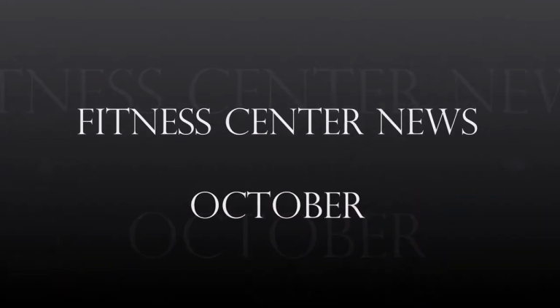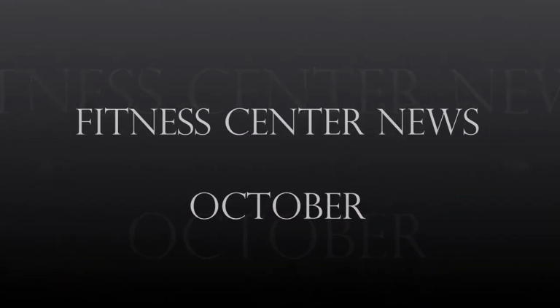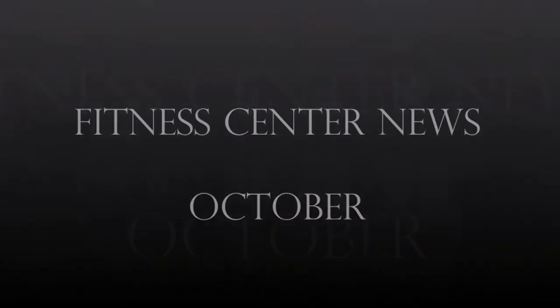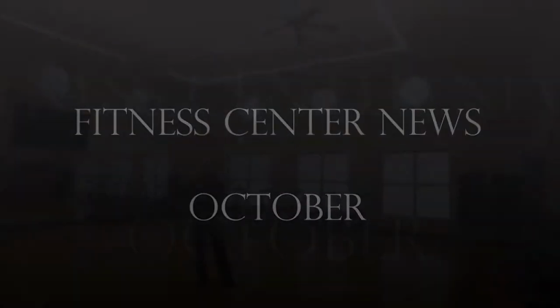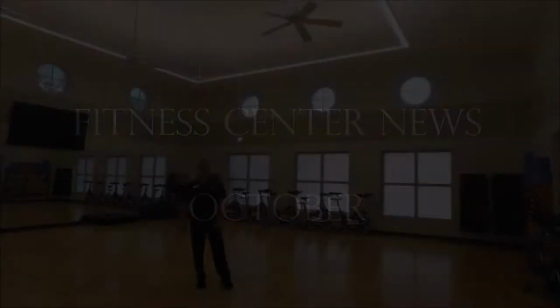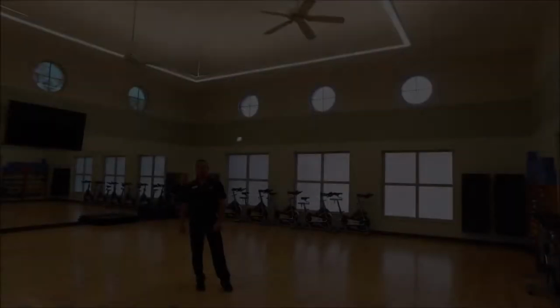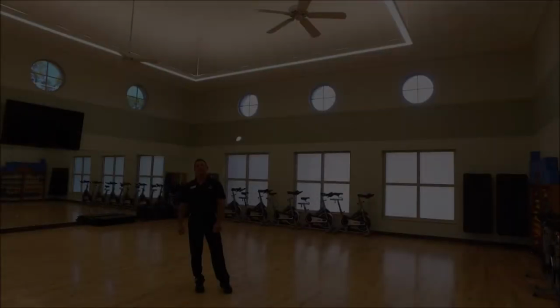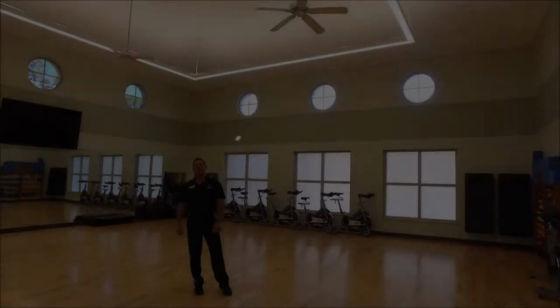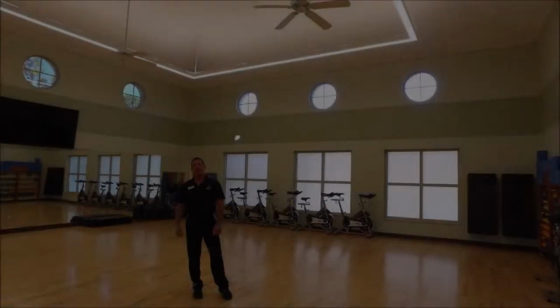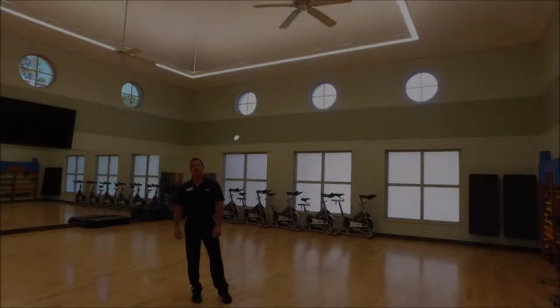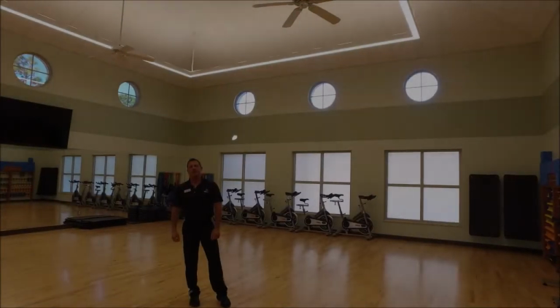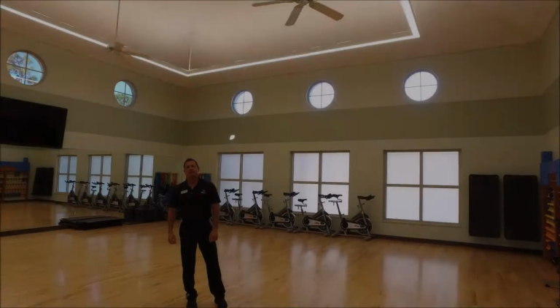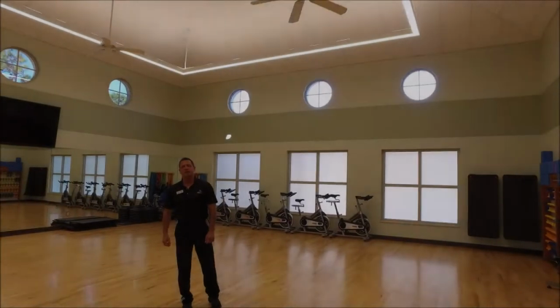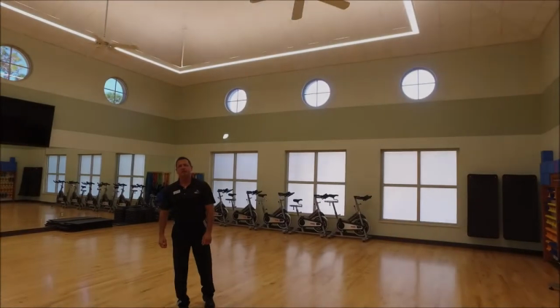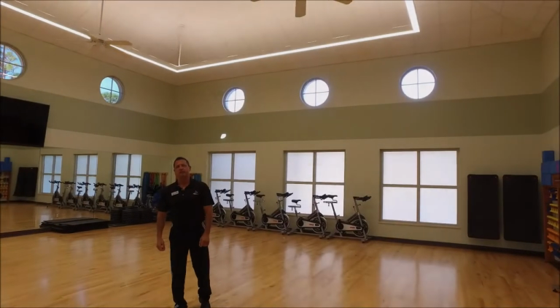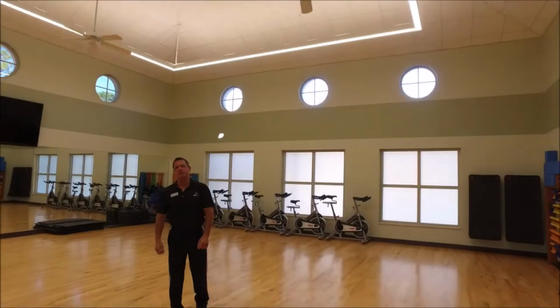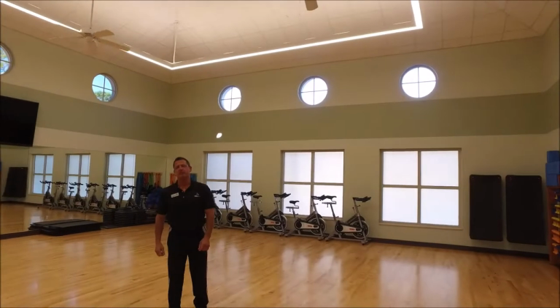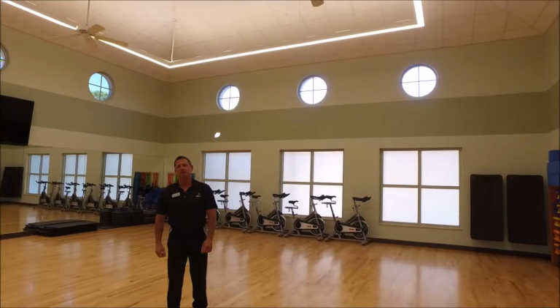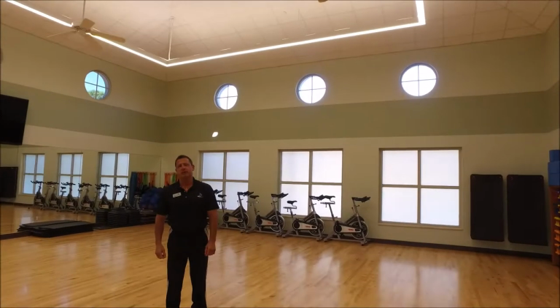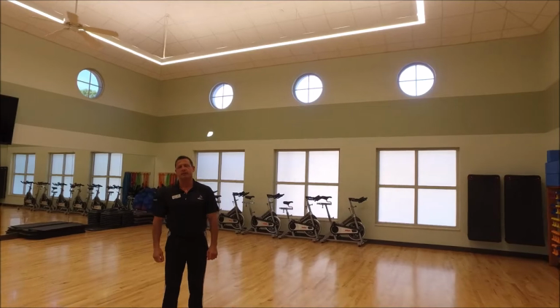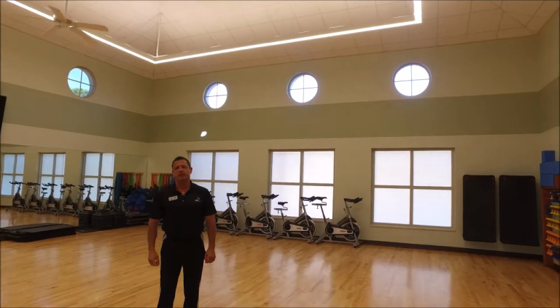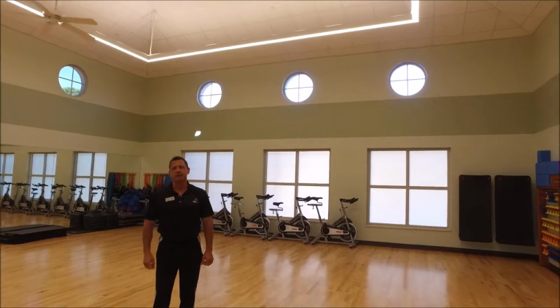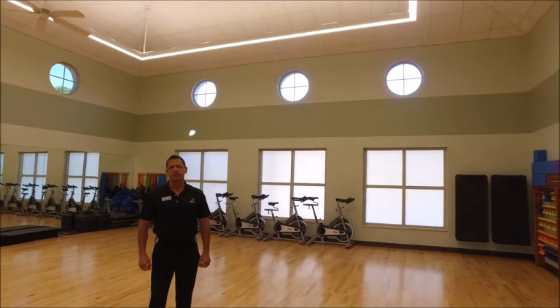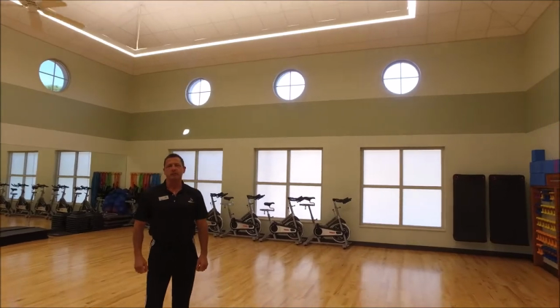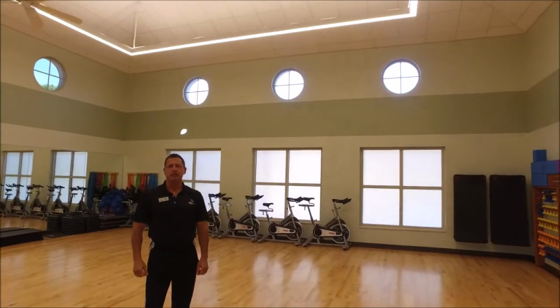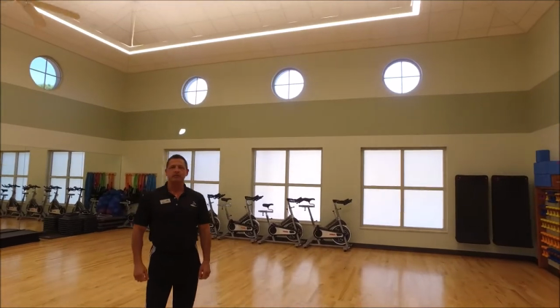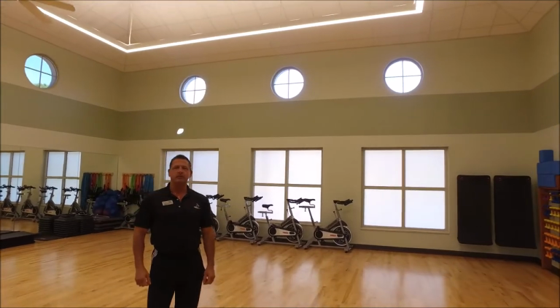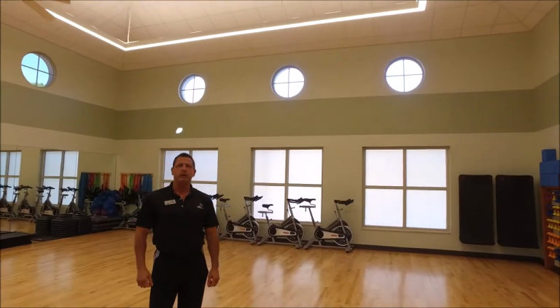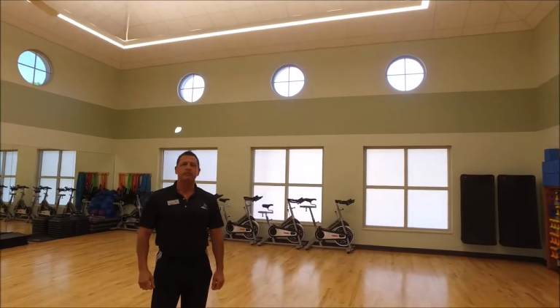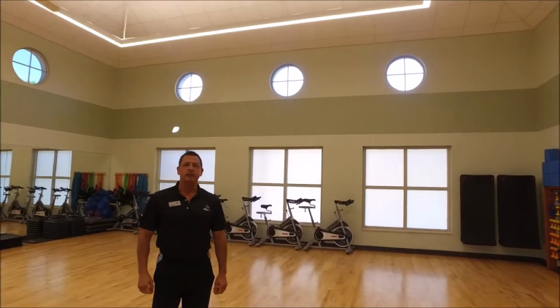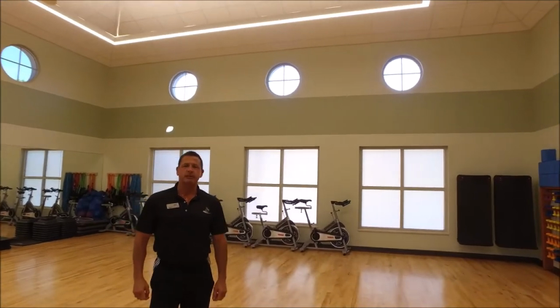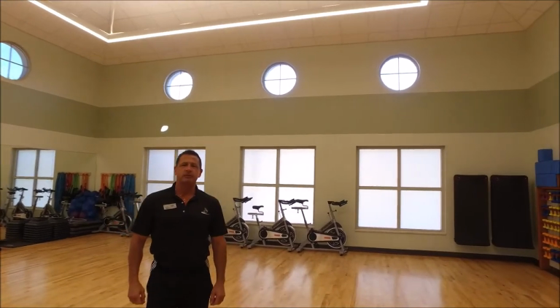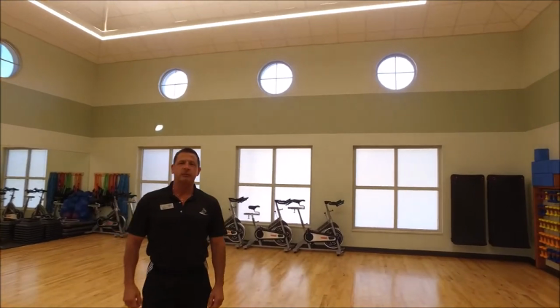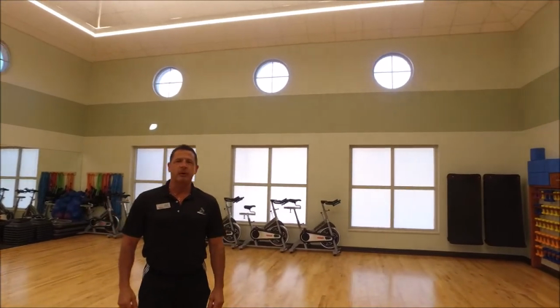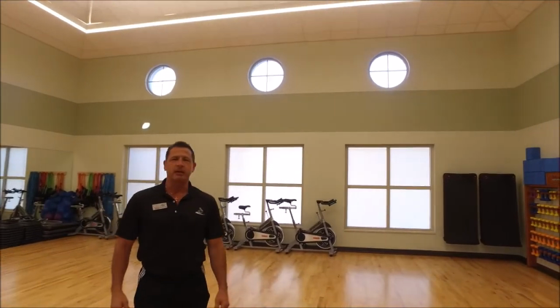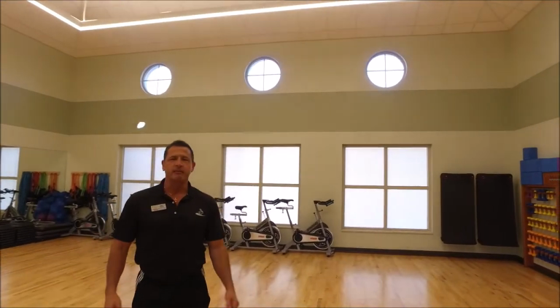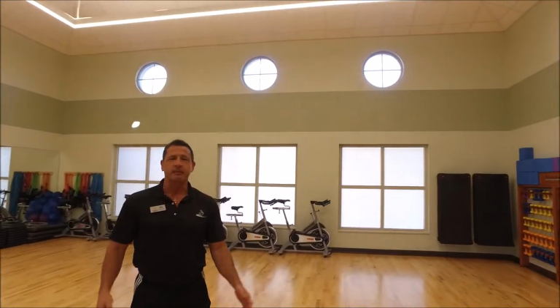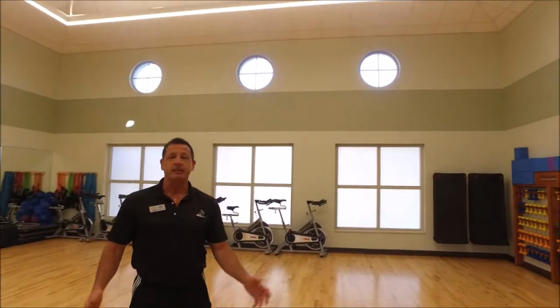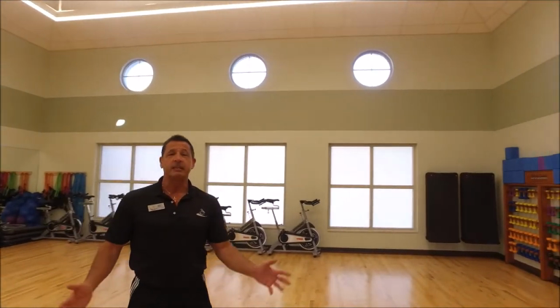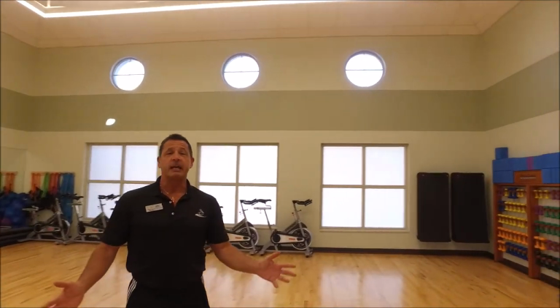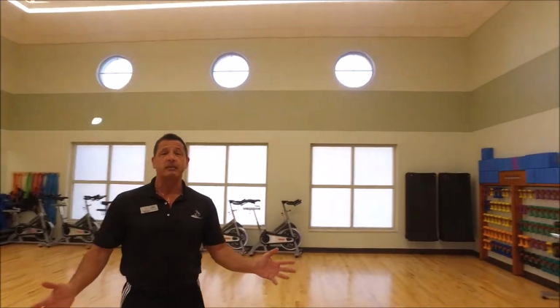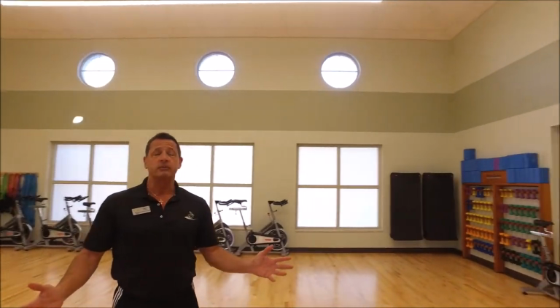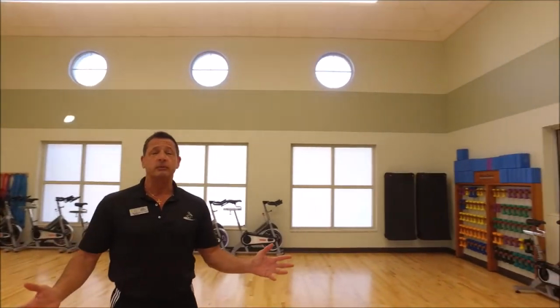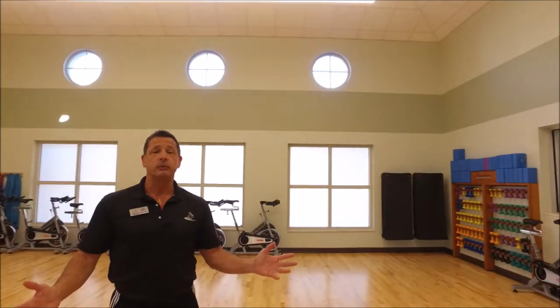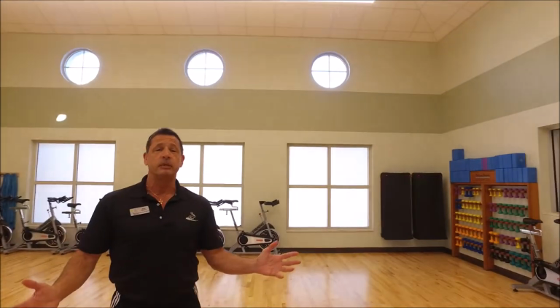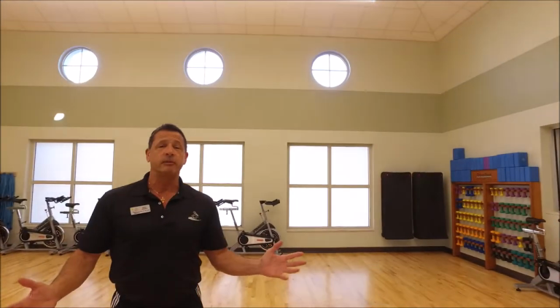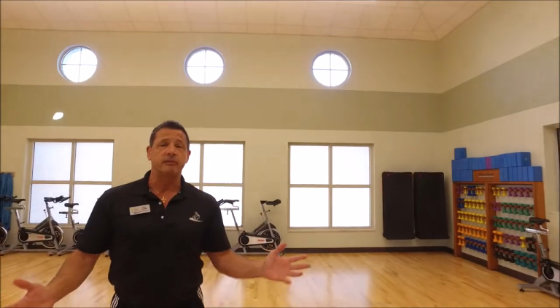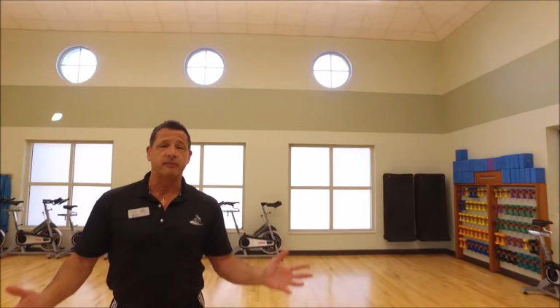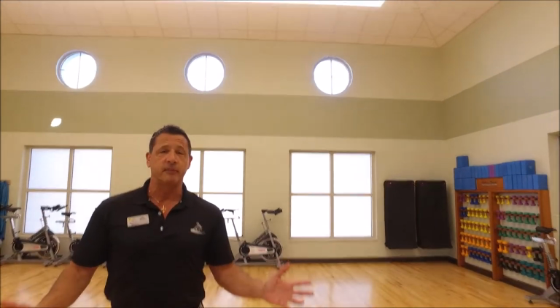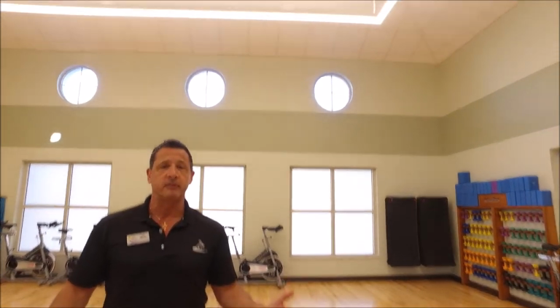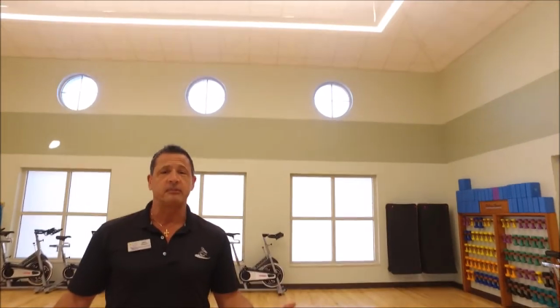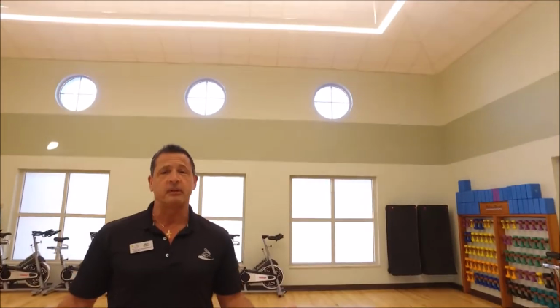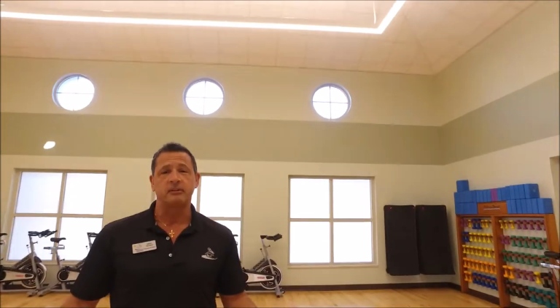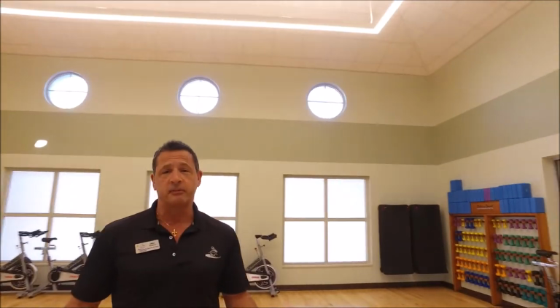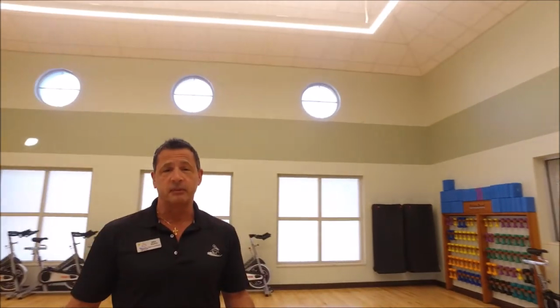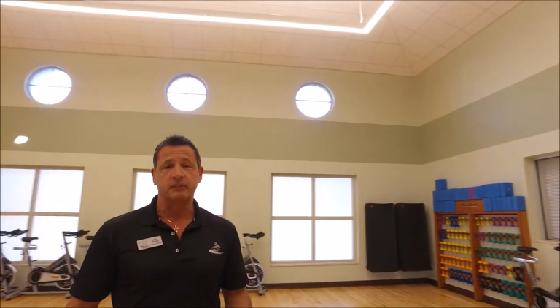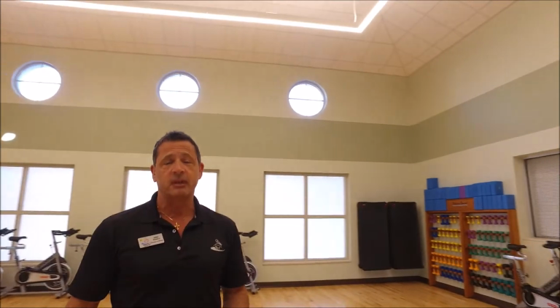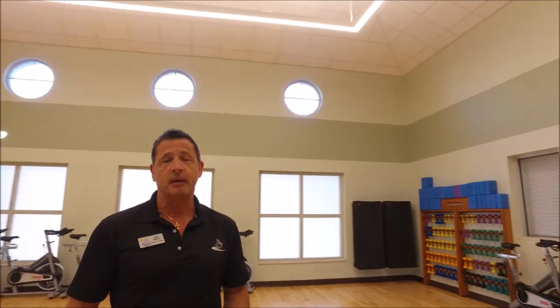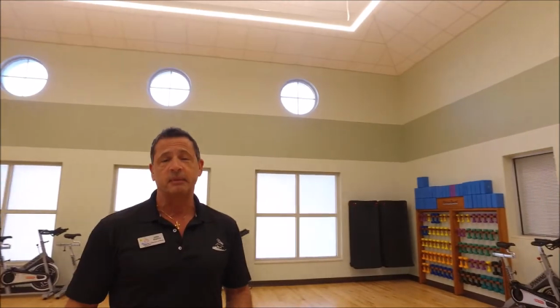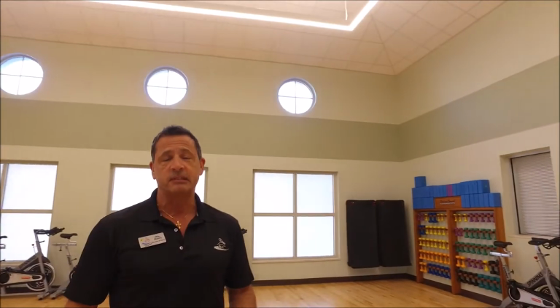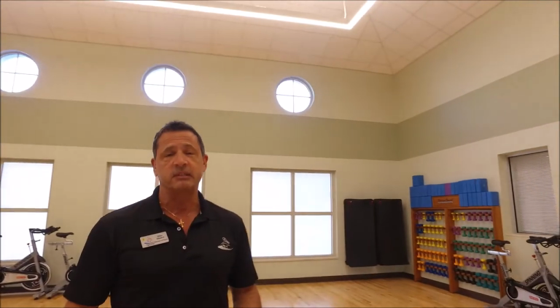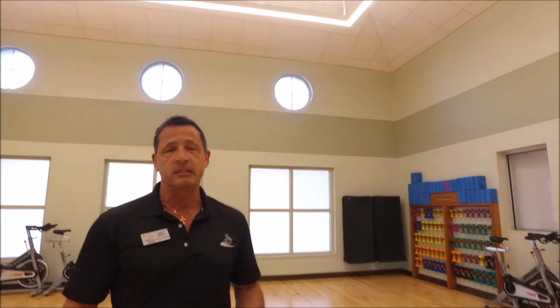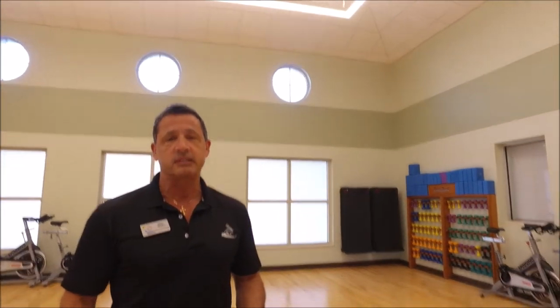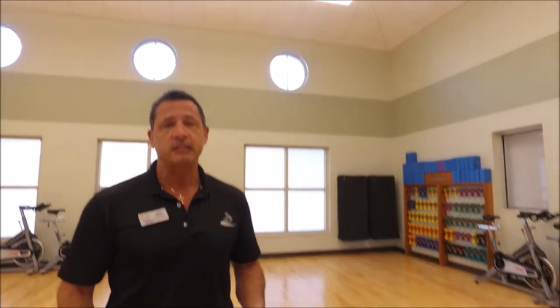Hey everybody, Mike Mastro, fitness director here. I wanted to update you on everything that is new here in the fitness center for this coming season.